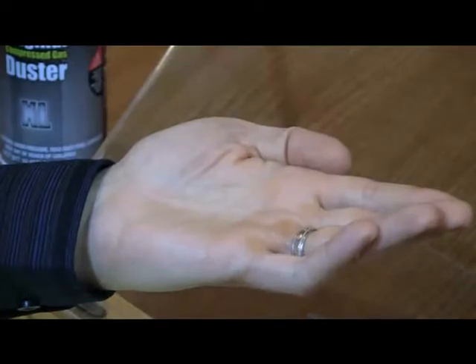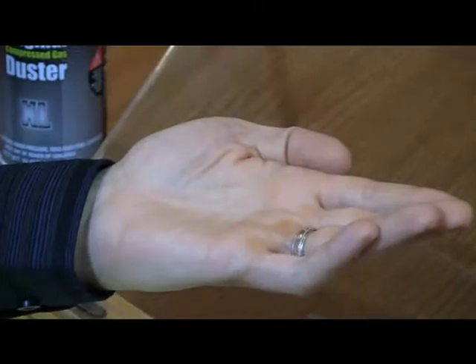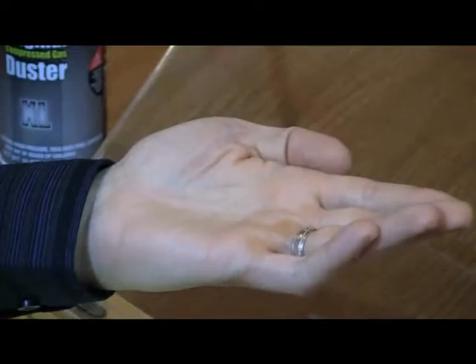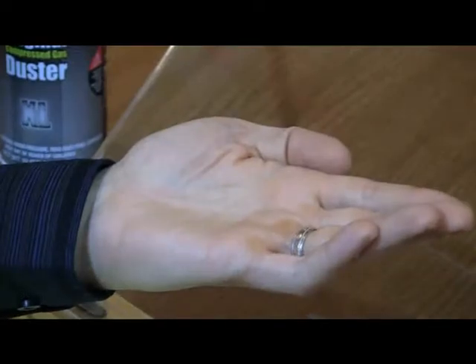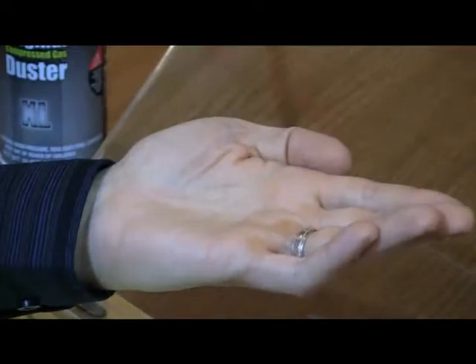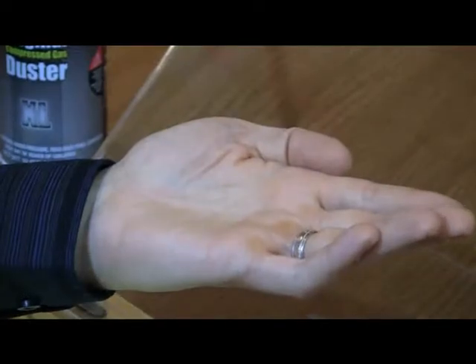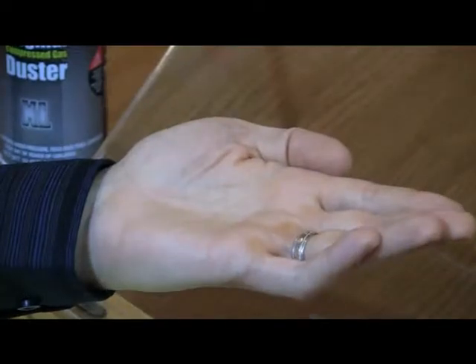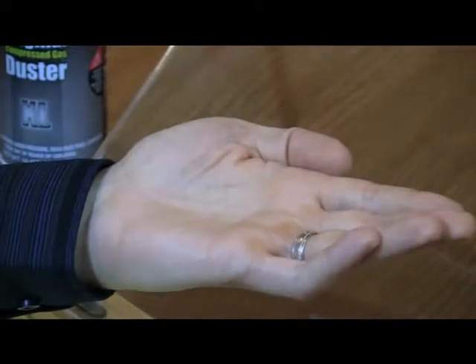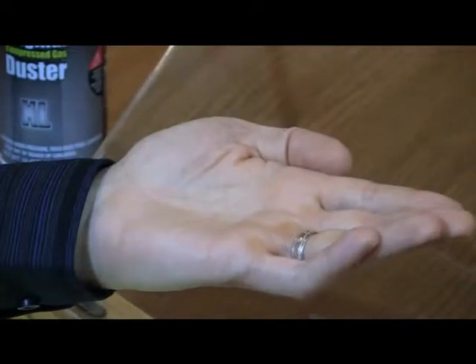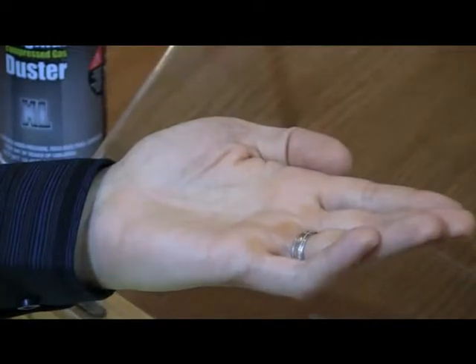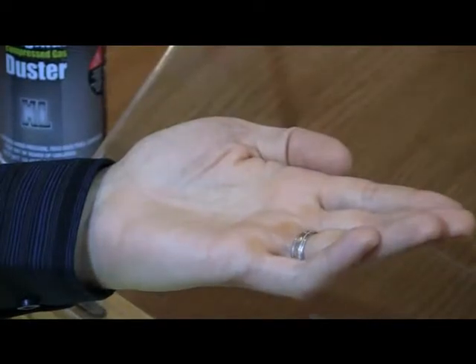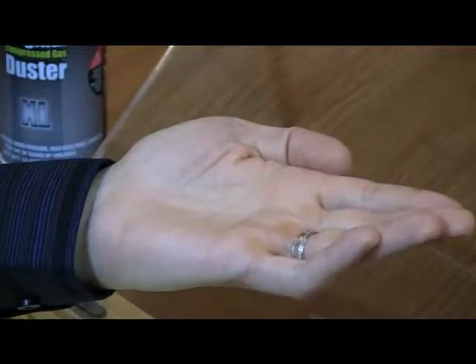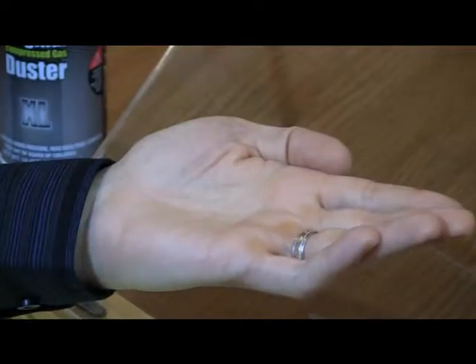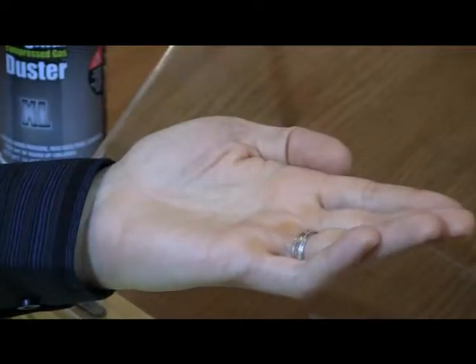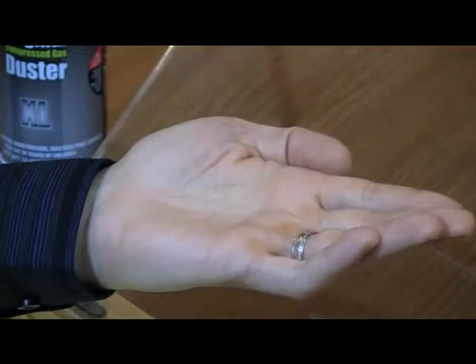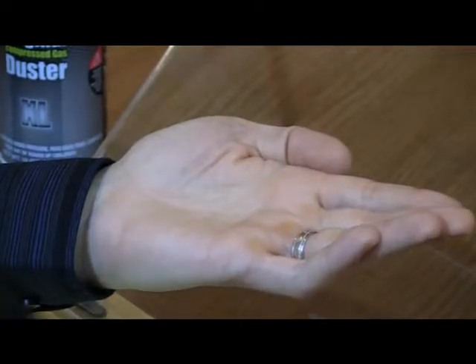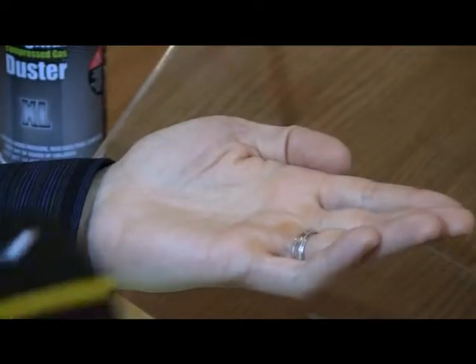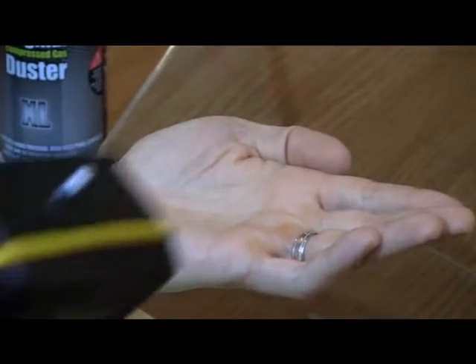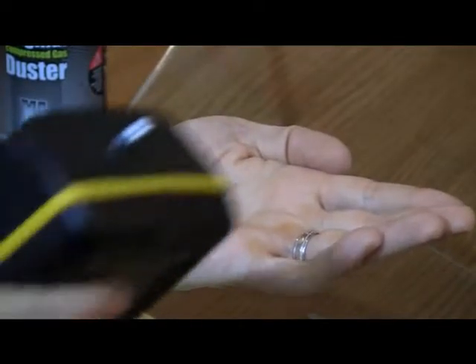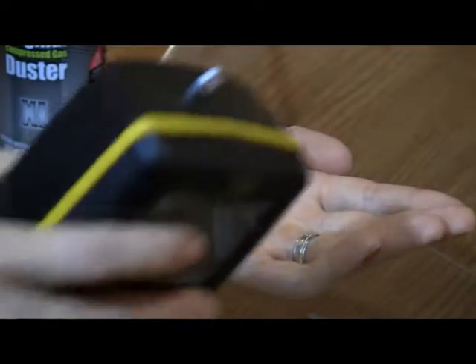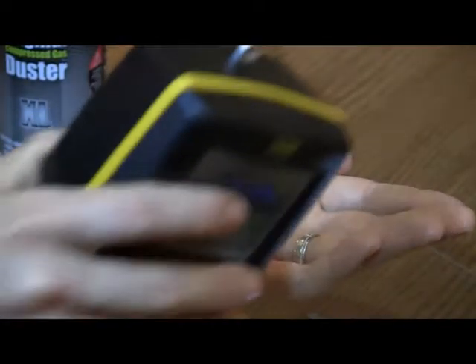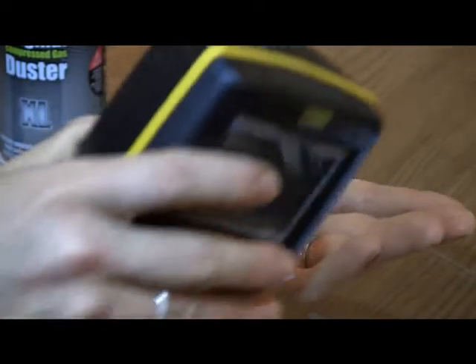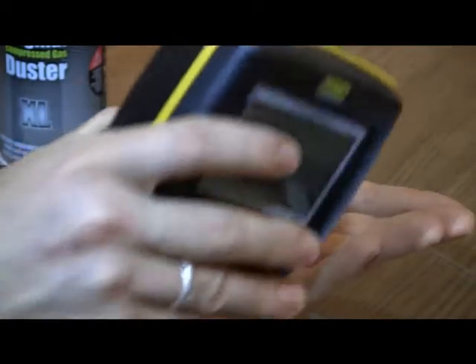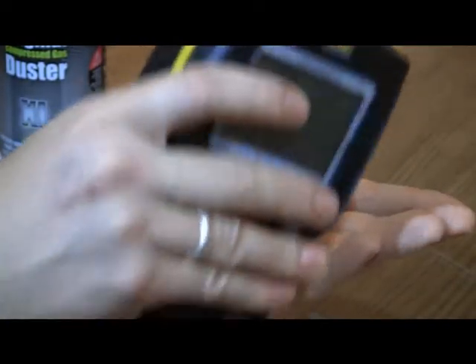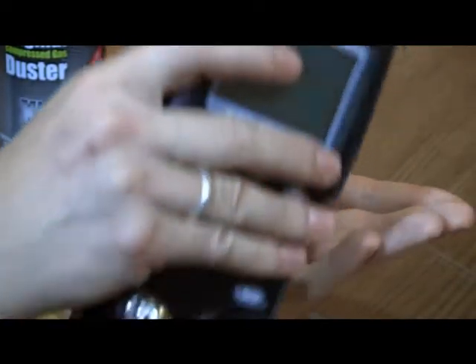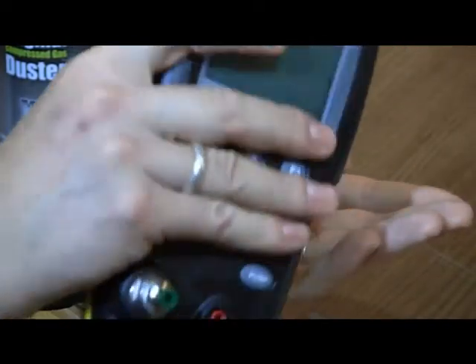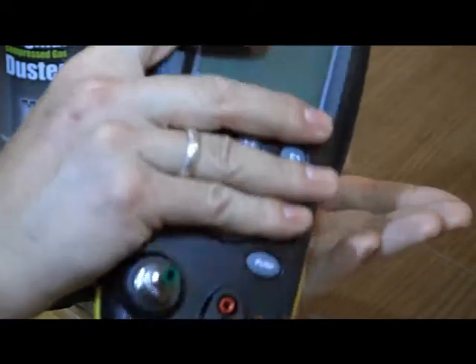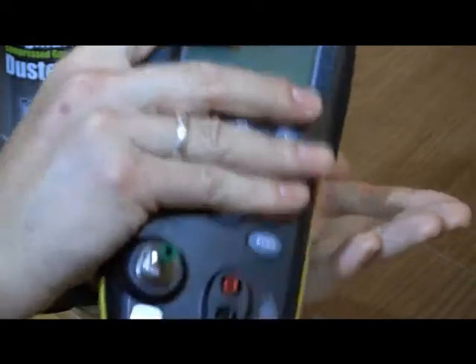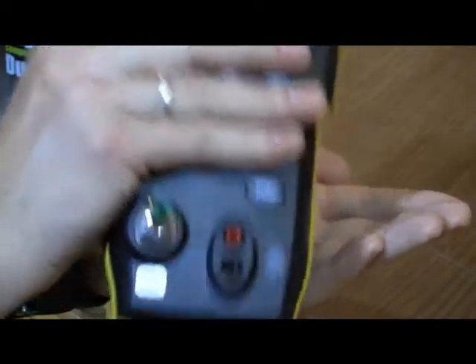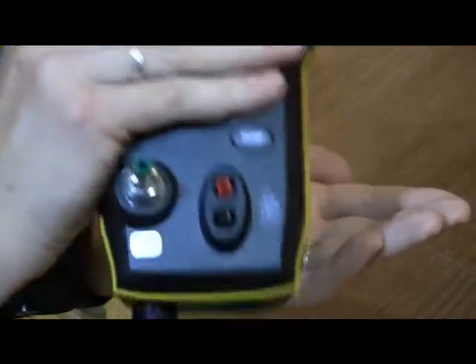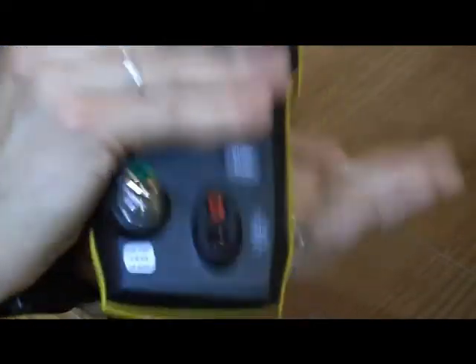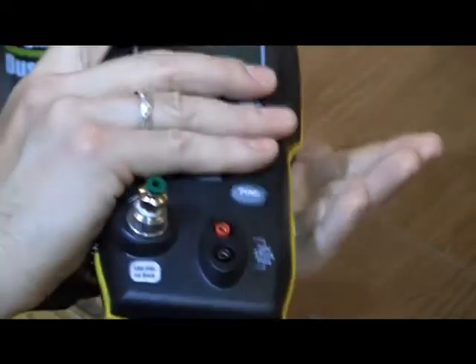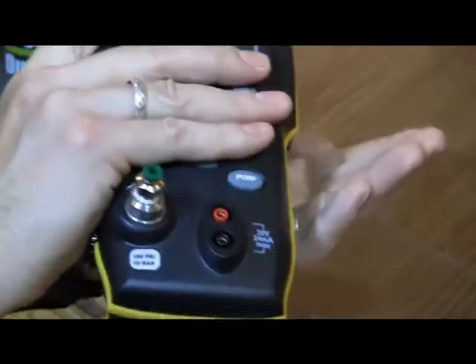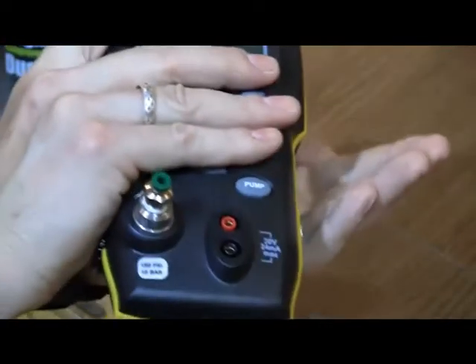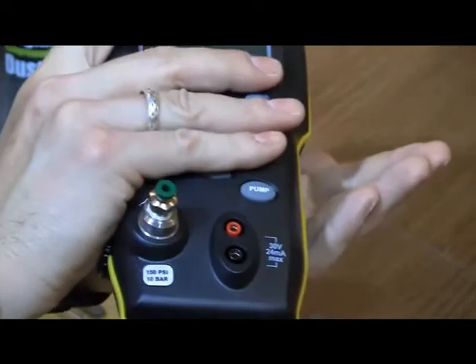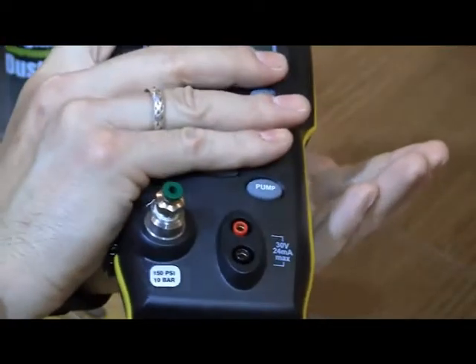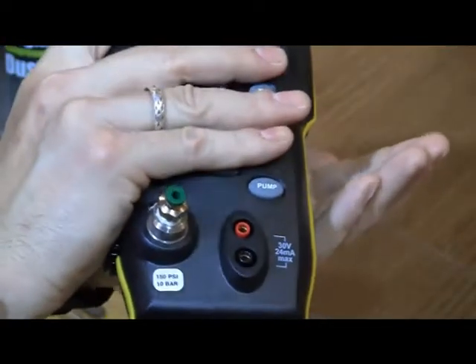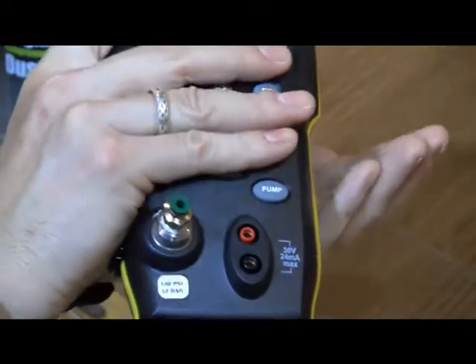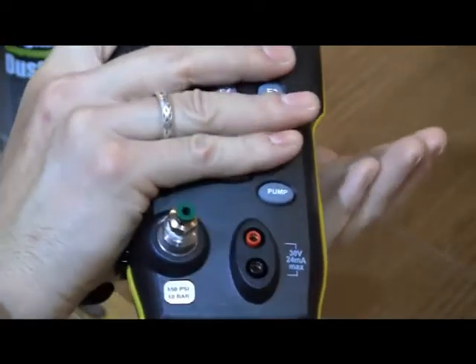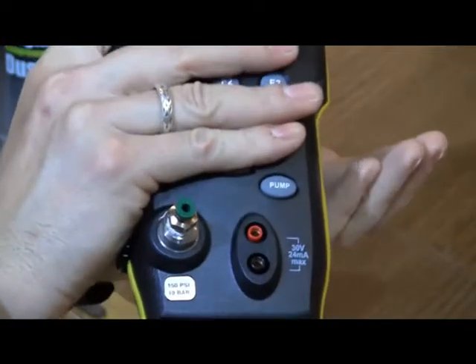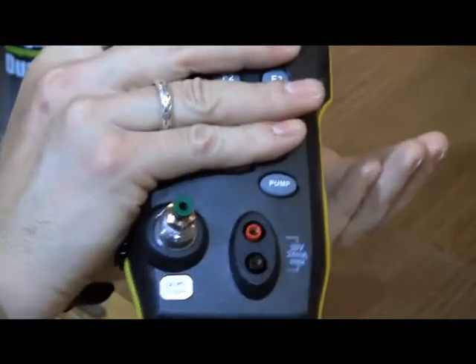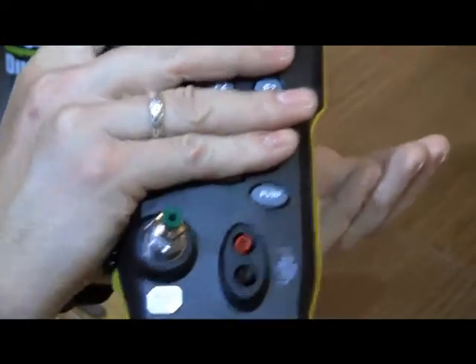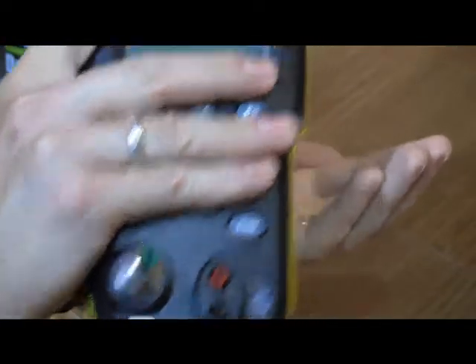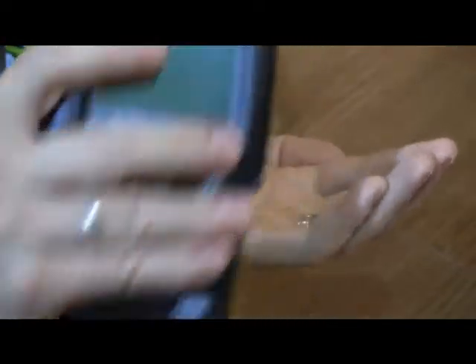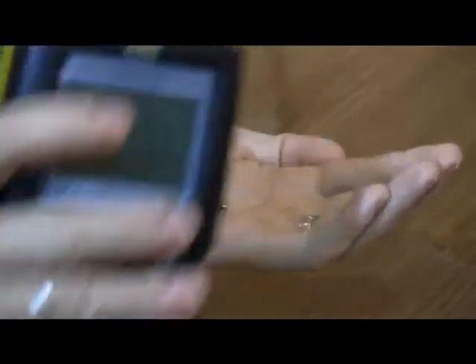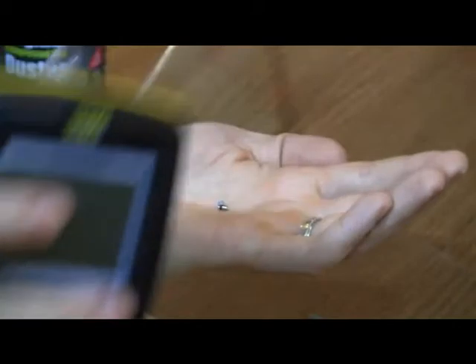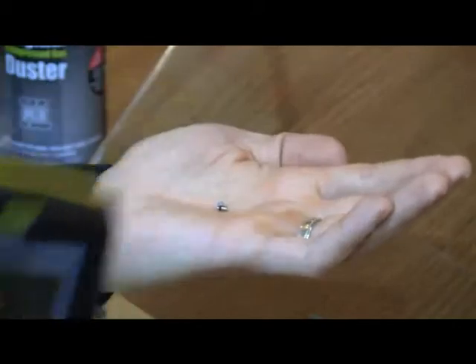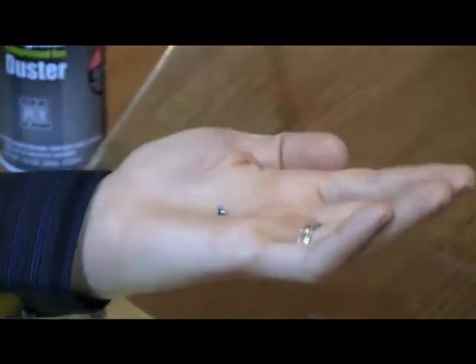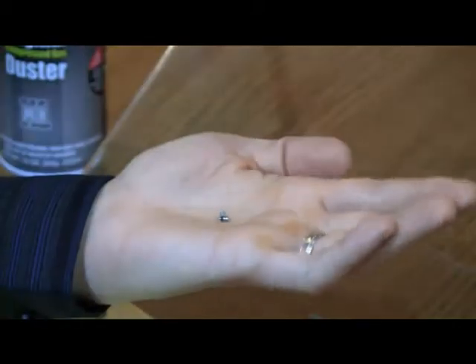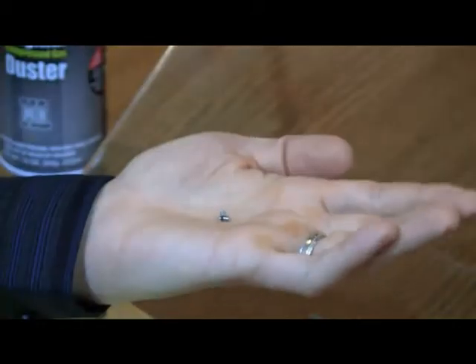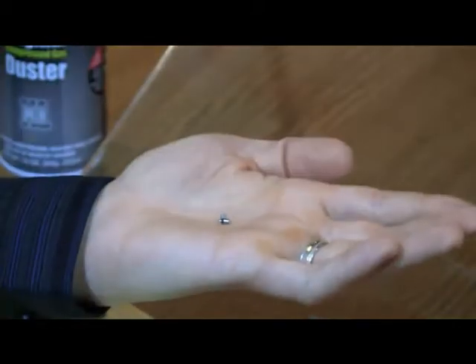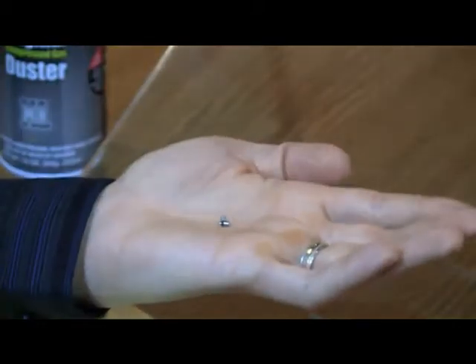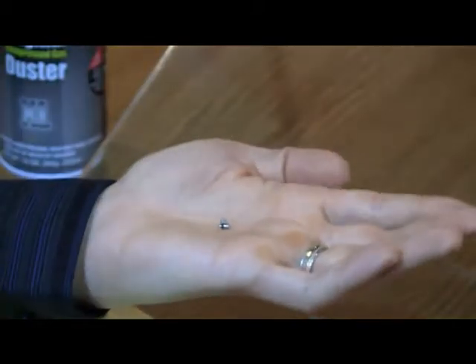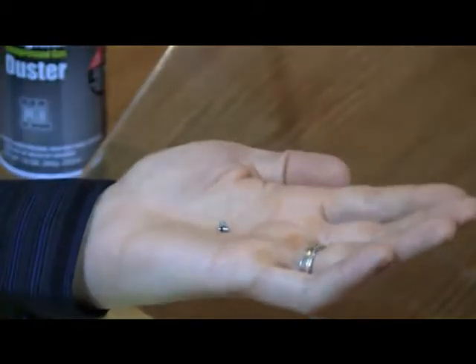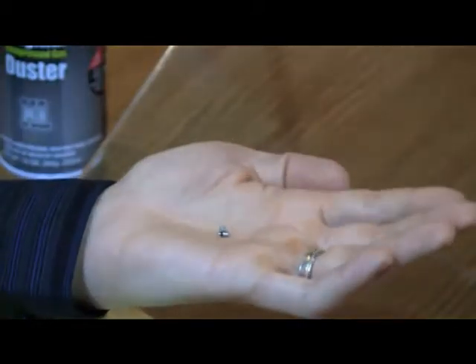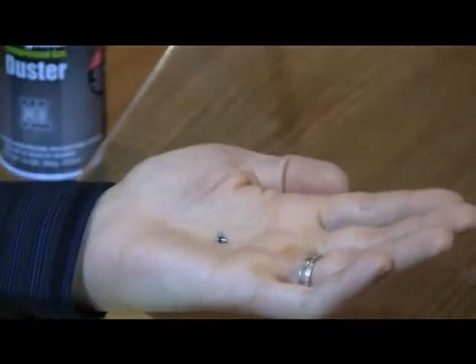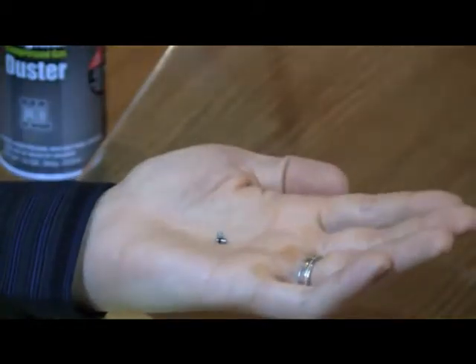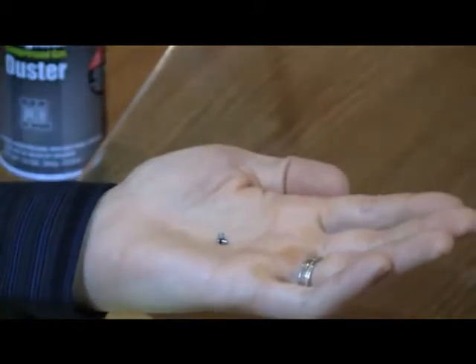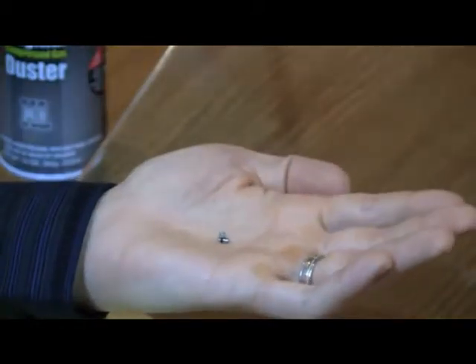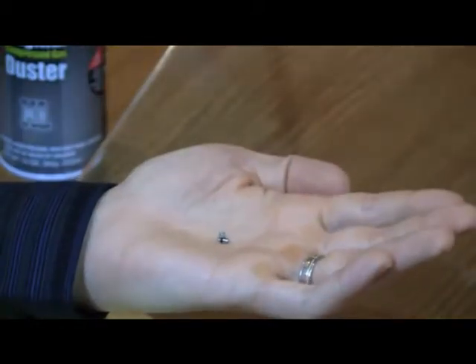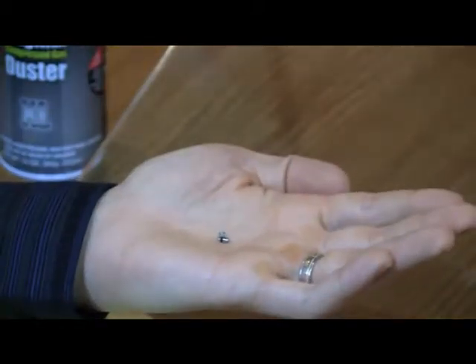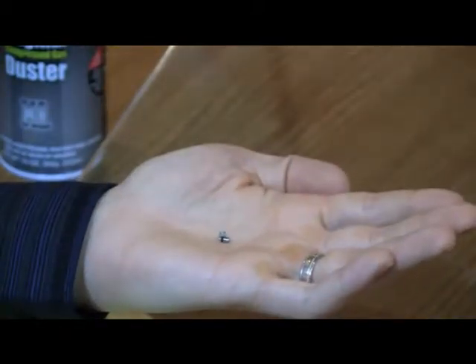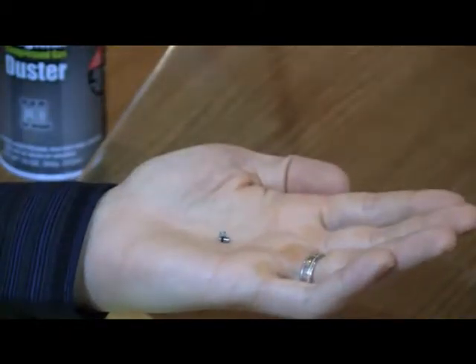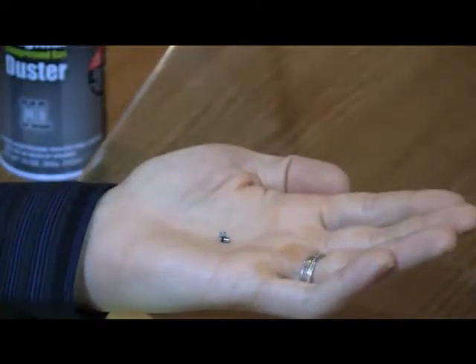If the spring and o-ring assemblies do not come out with the valve caps, turn over the calibrator and tap it to capture them in your hand.